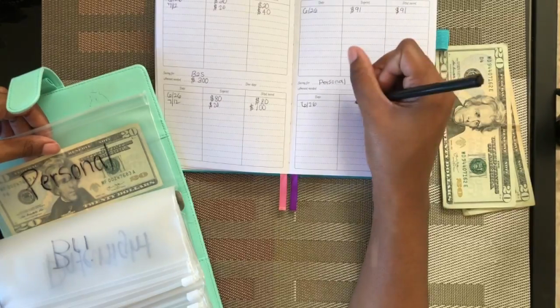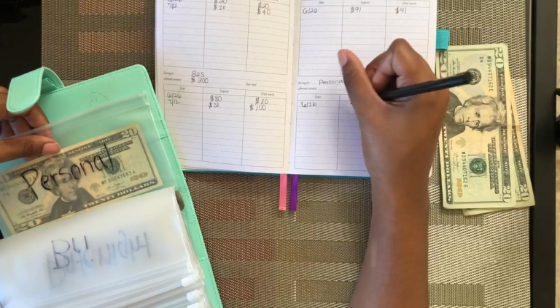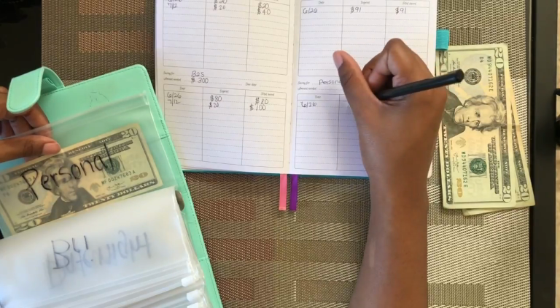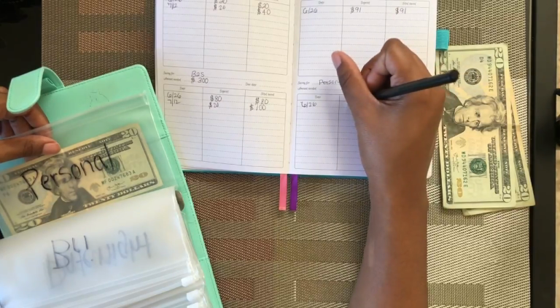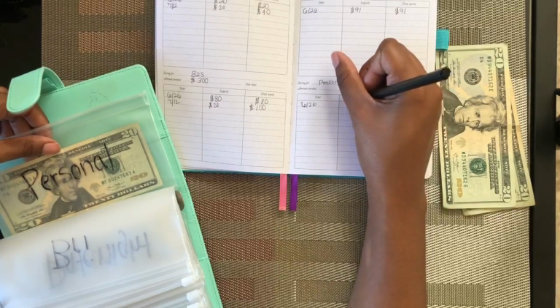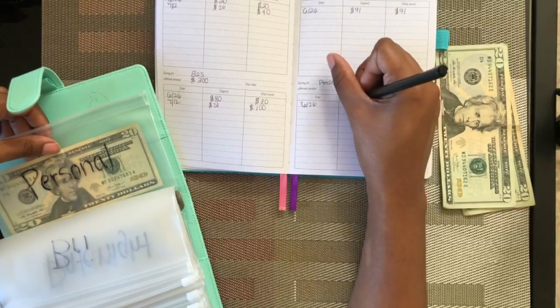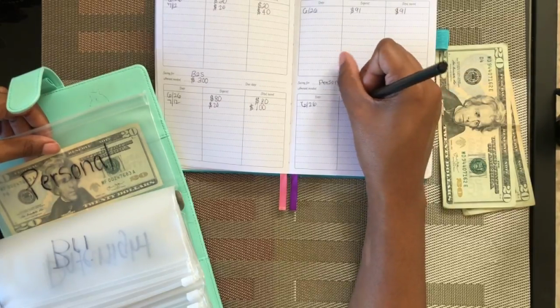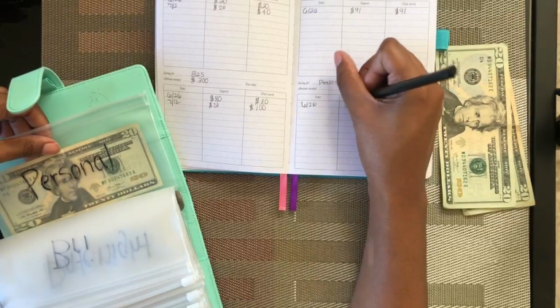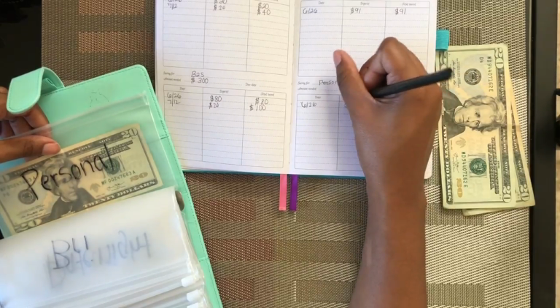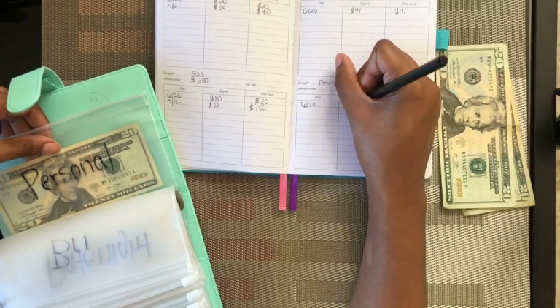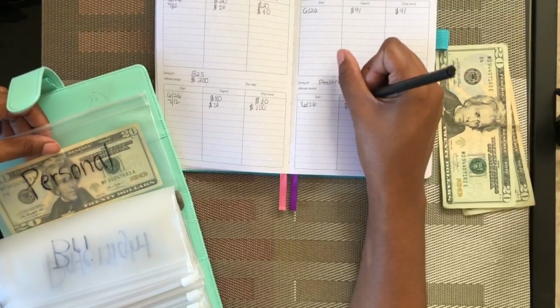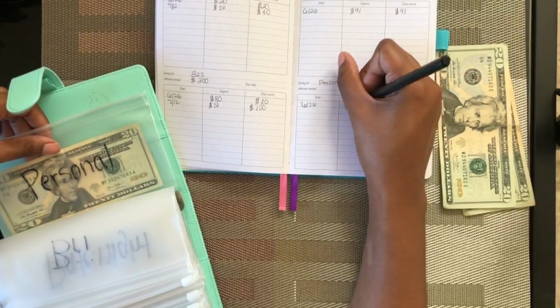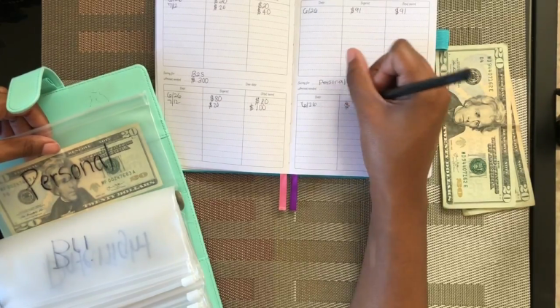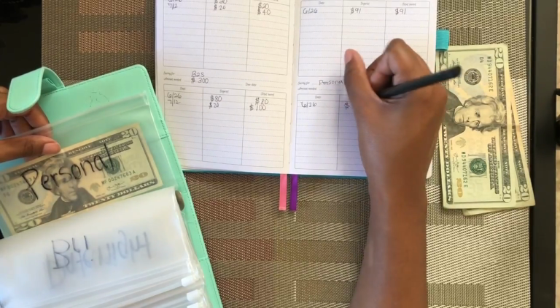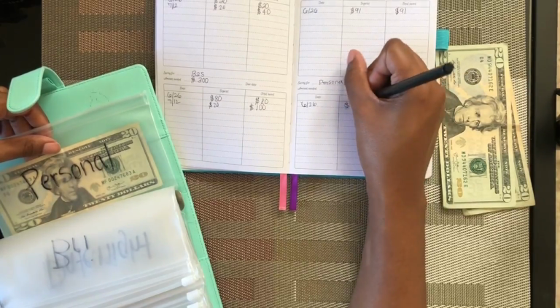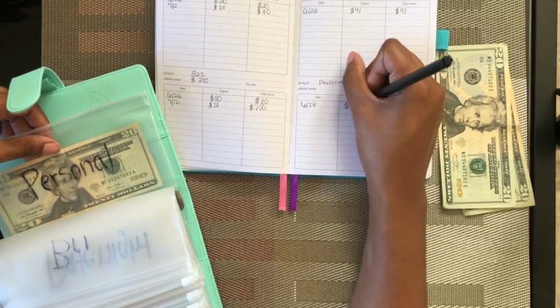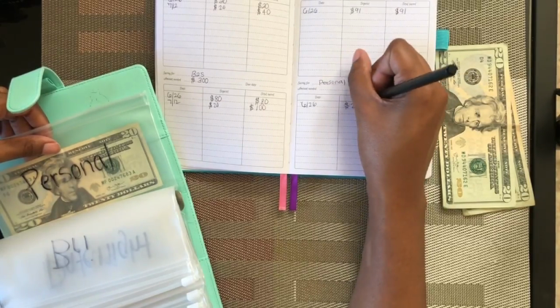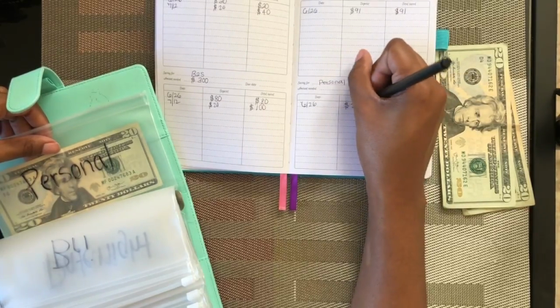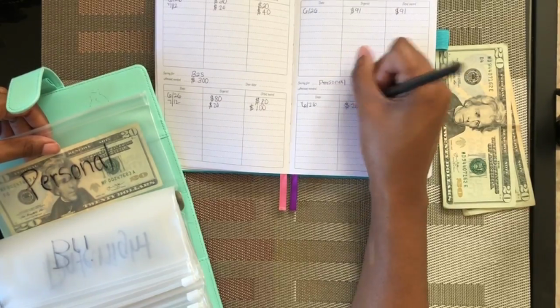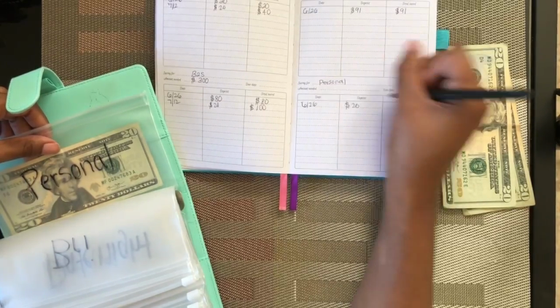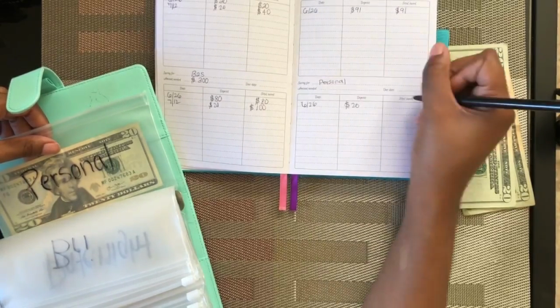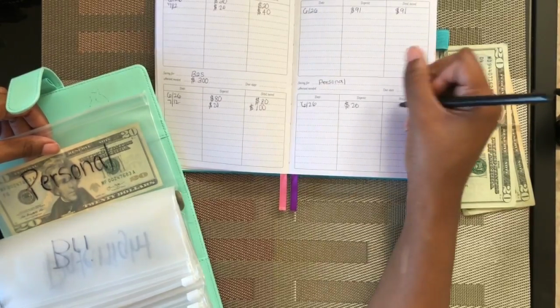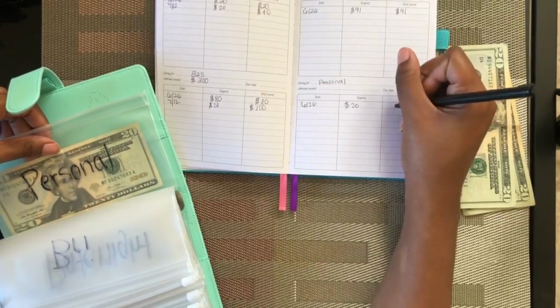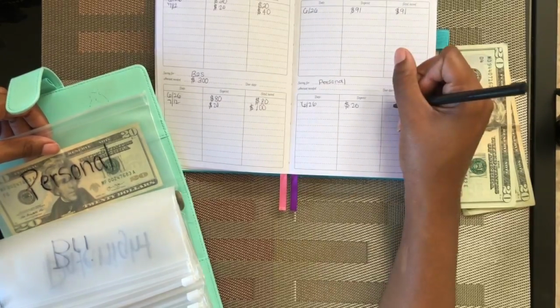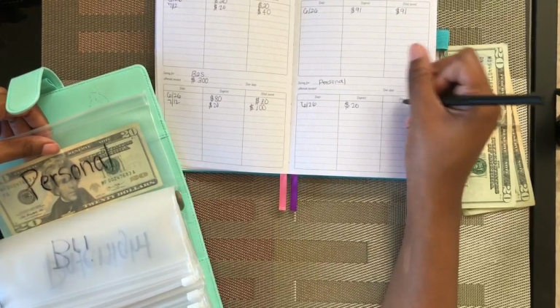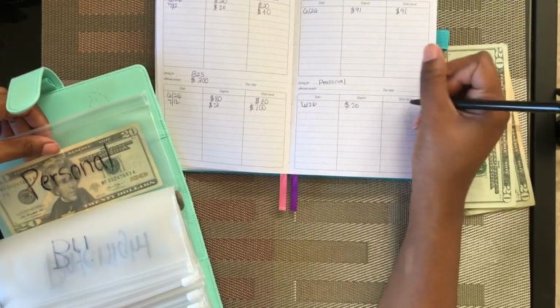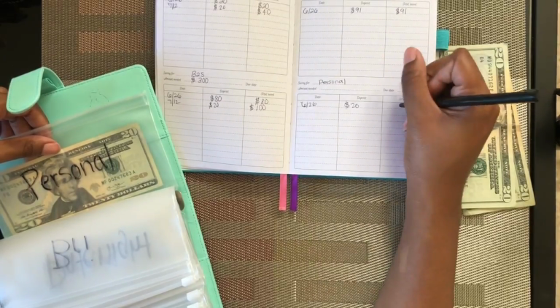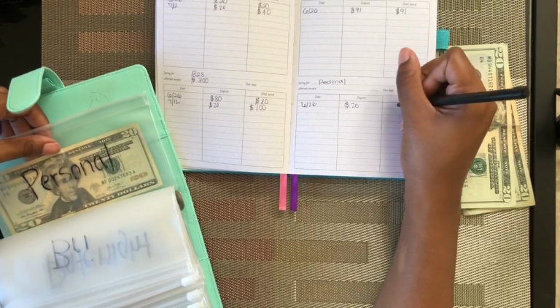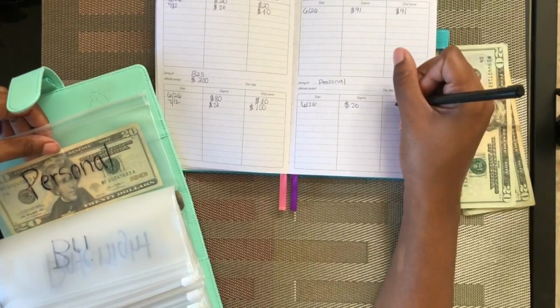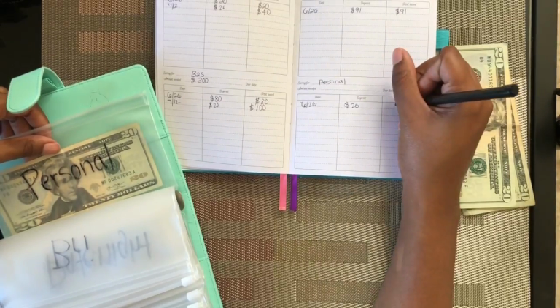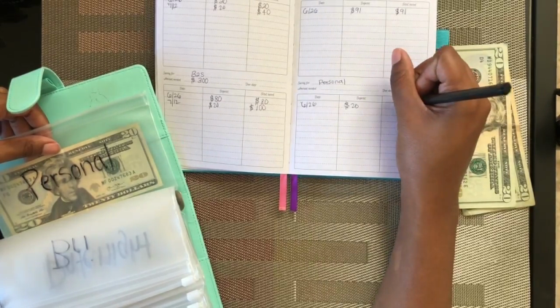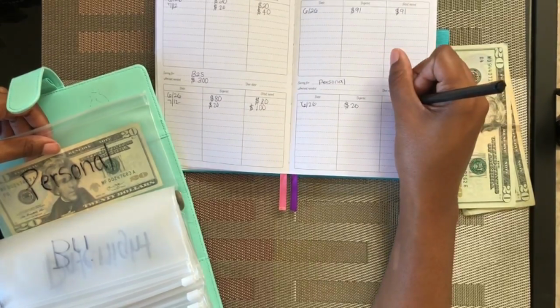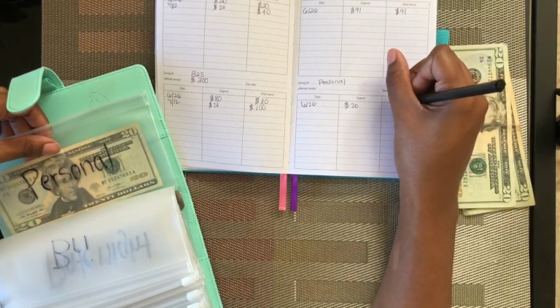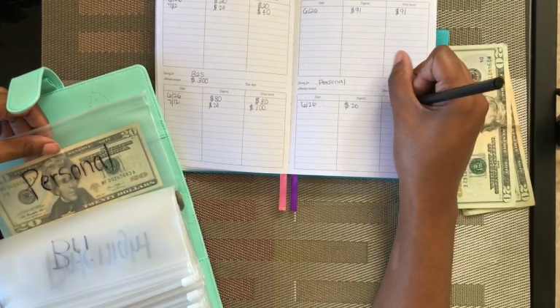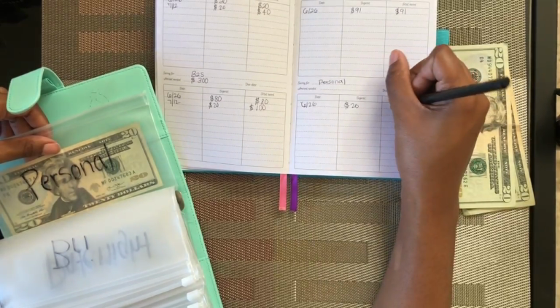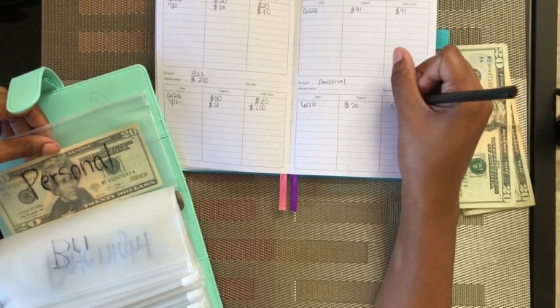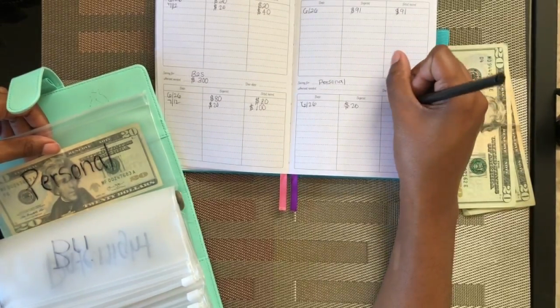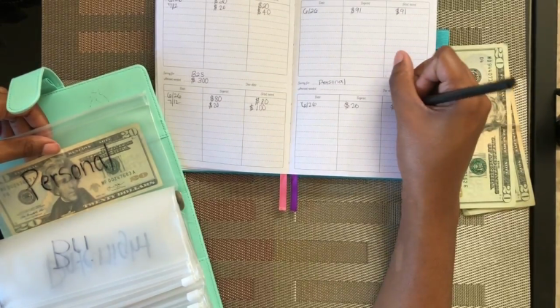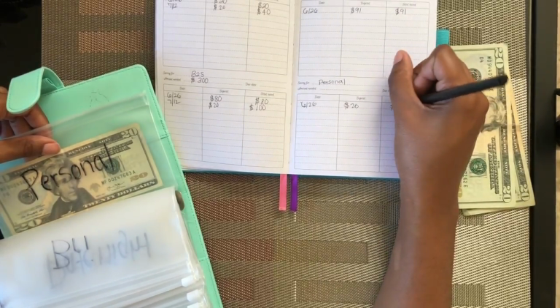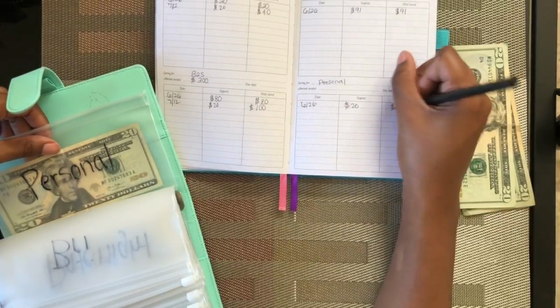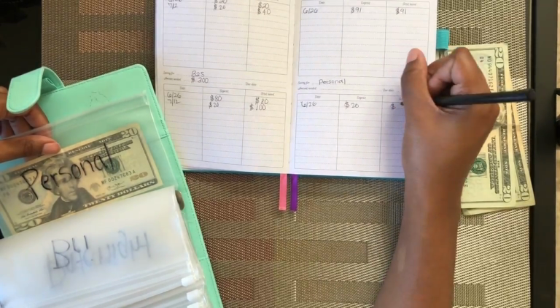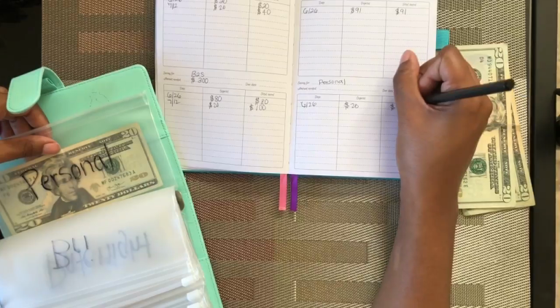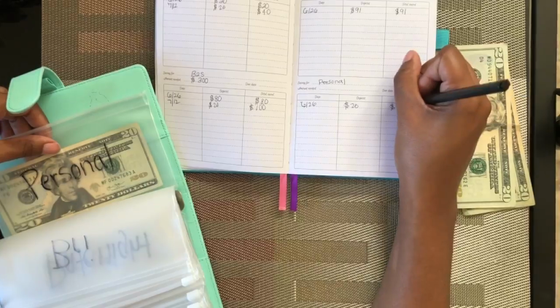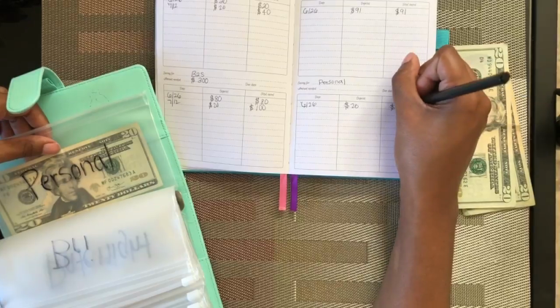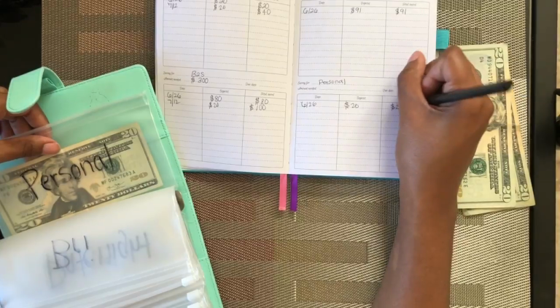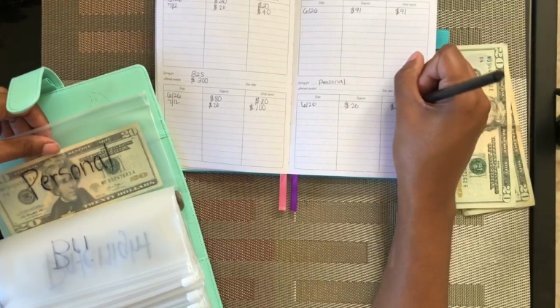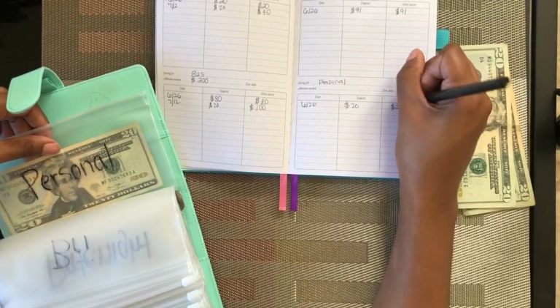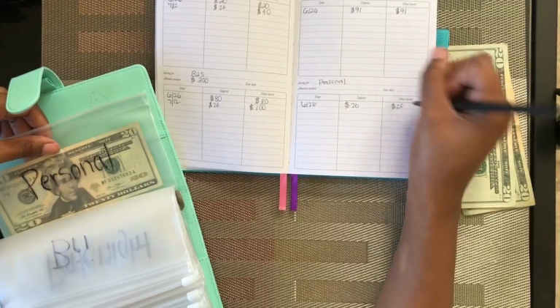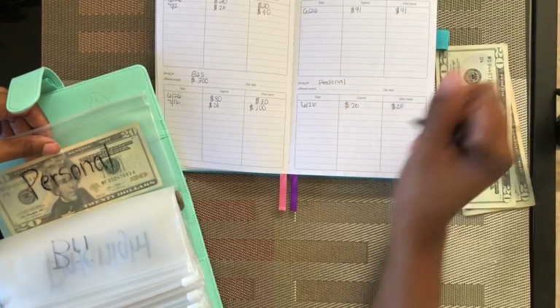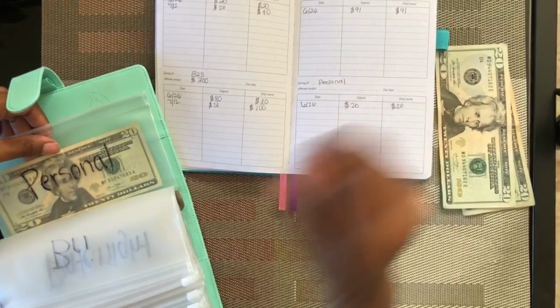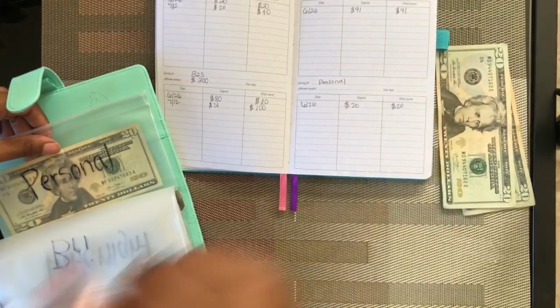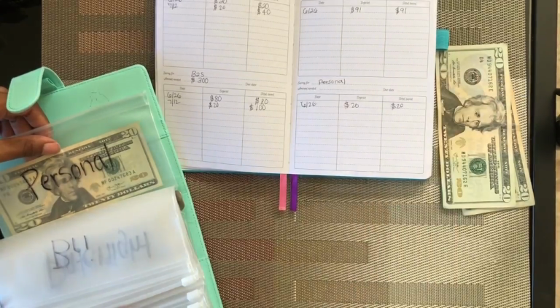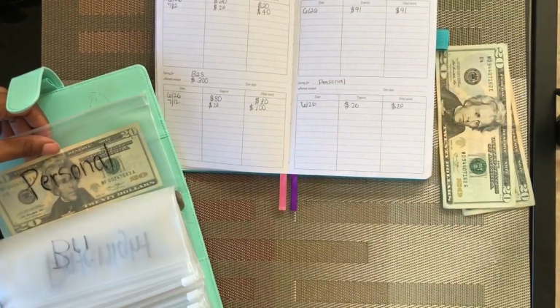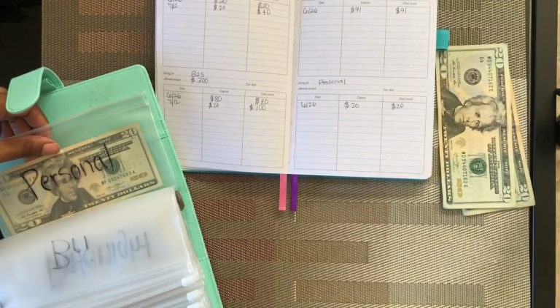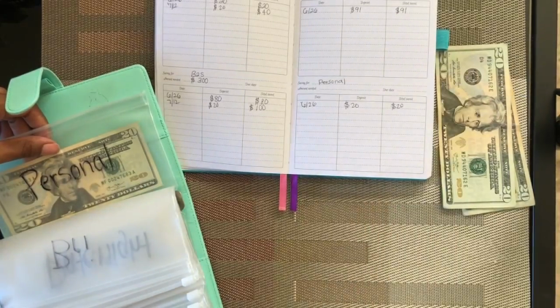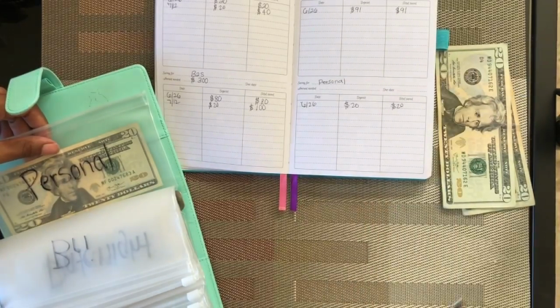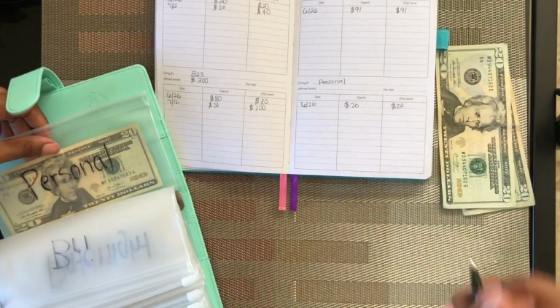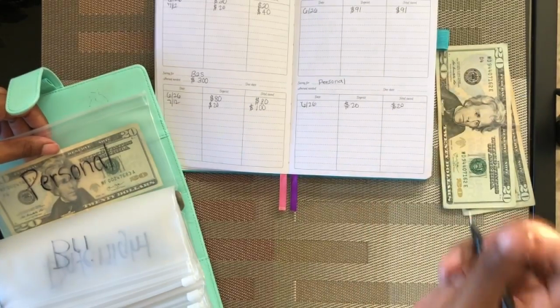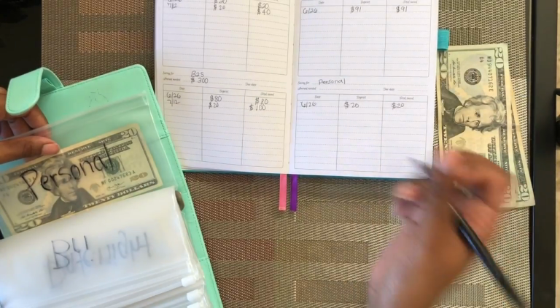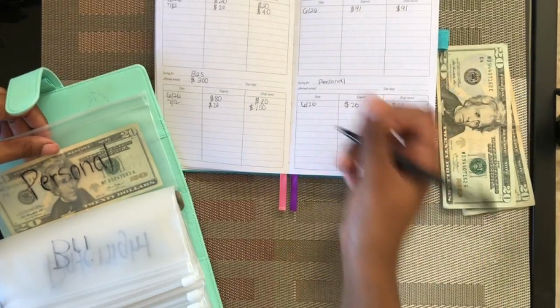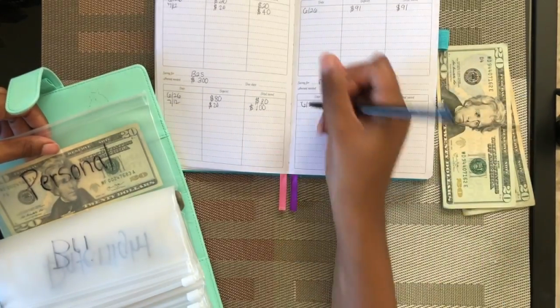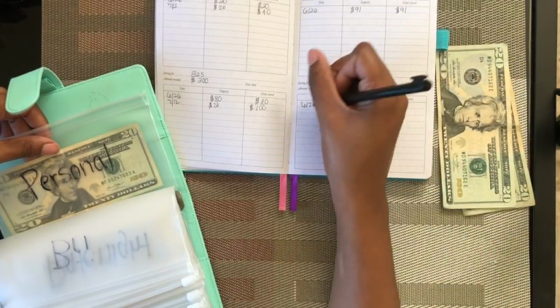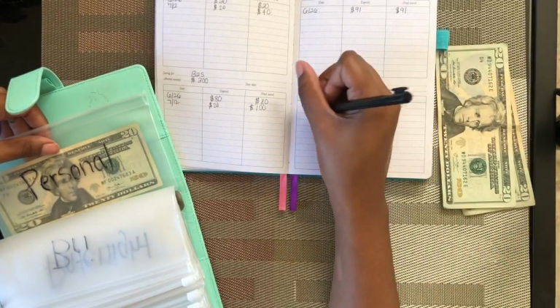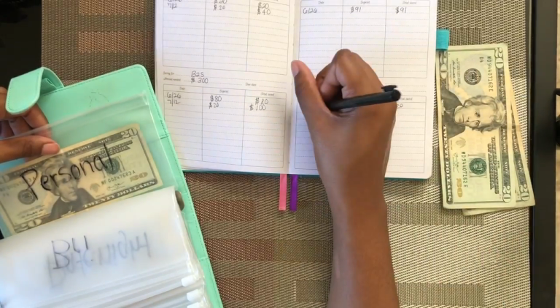I'll put $20 in there. I had $20 to start this video and then today's deposit will be $40, so now I have $60 in the personal envelope.